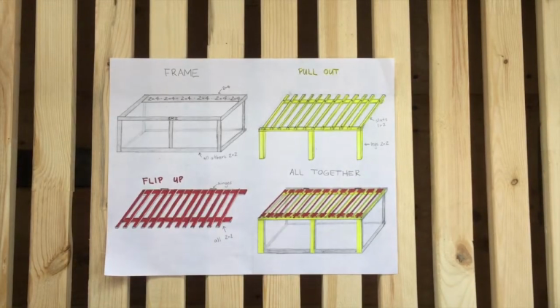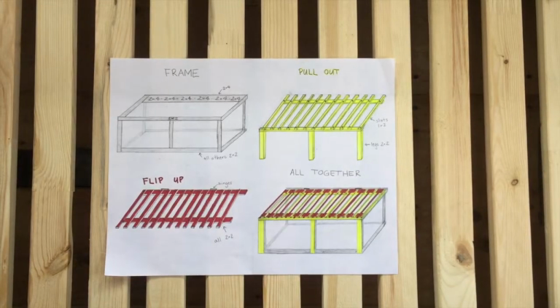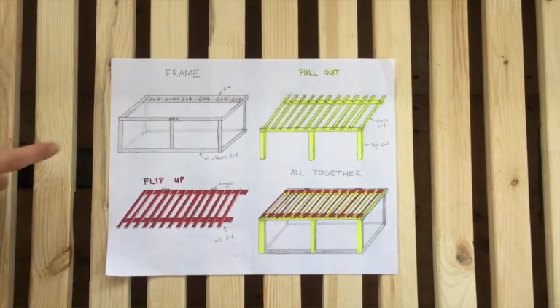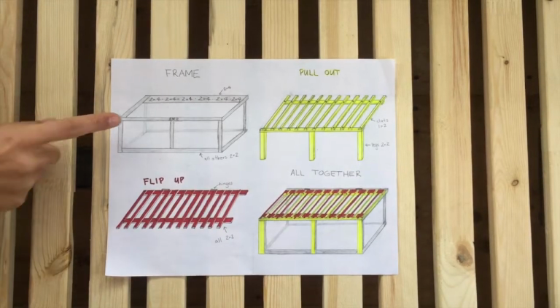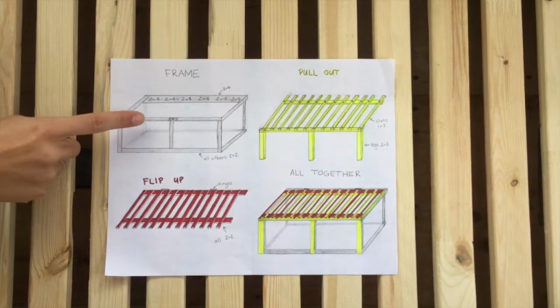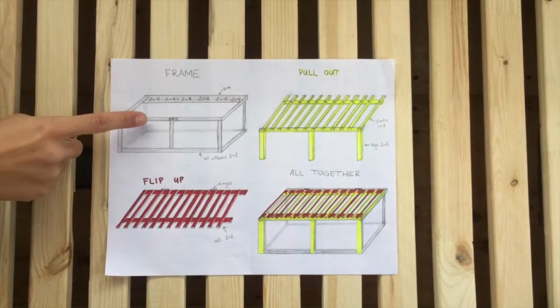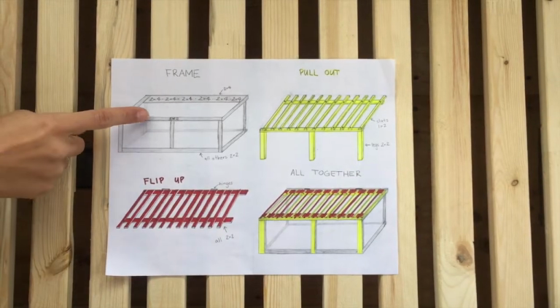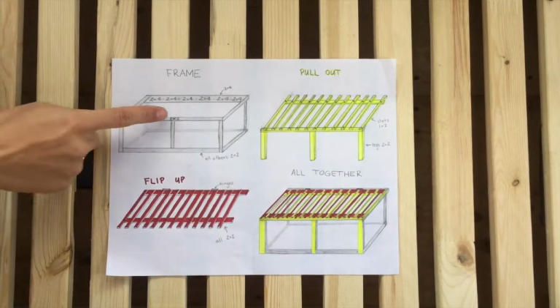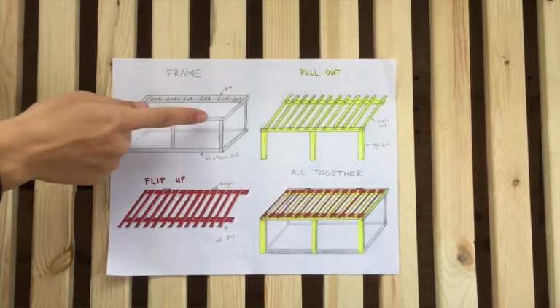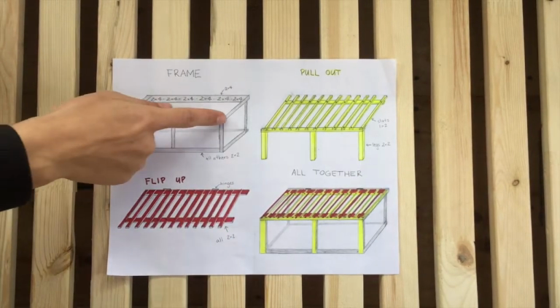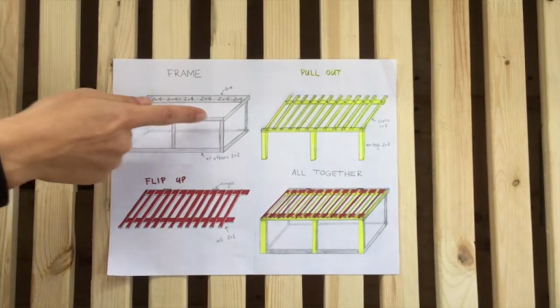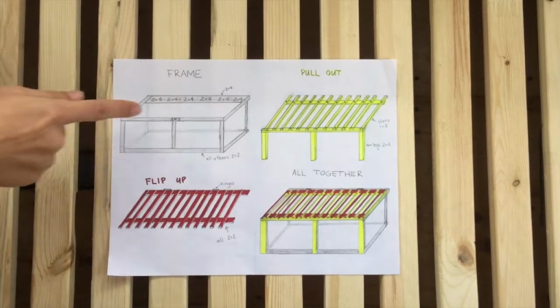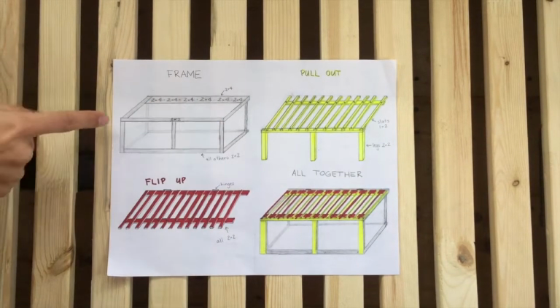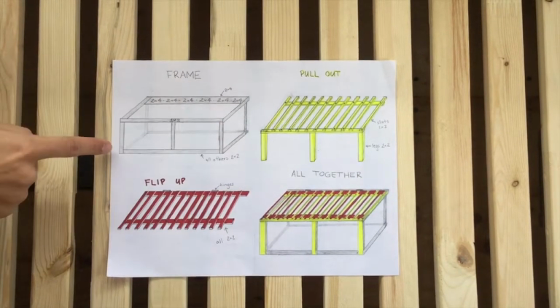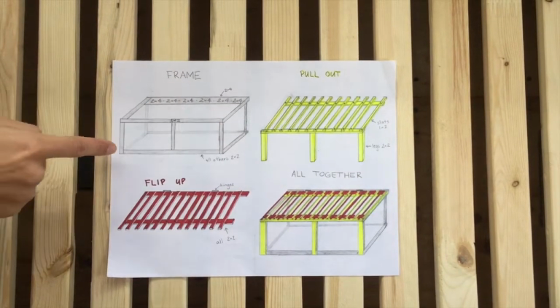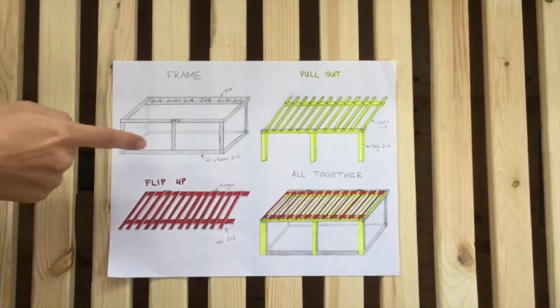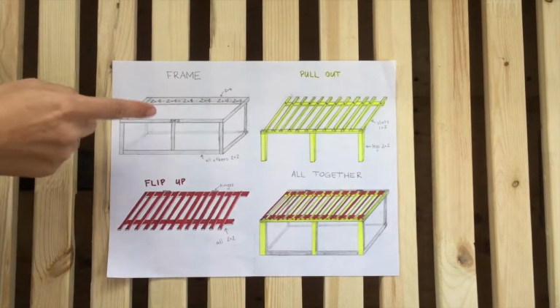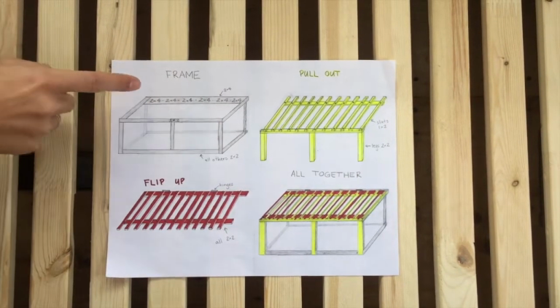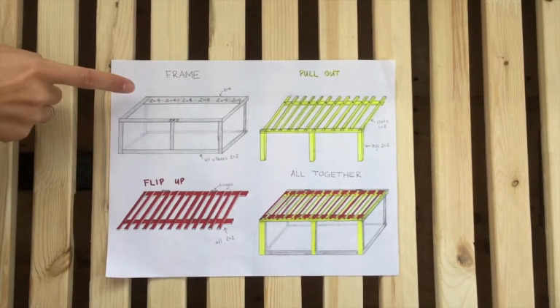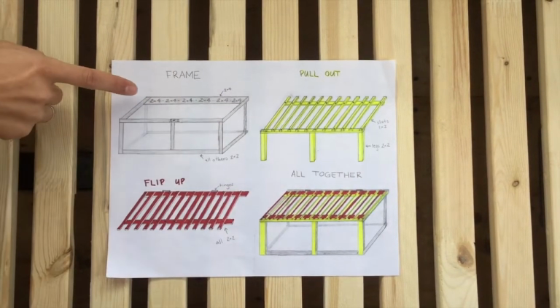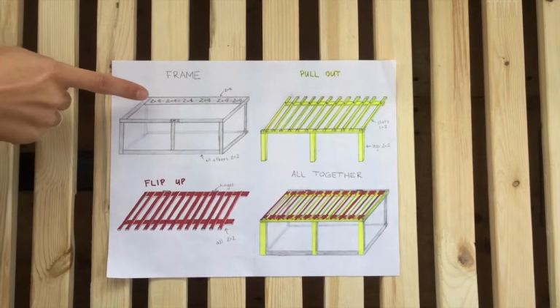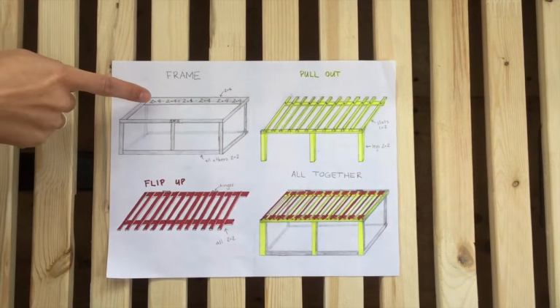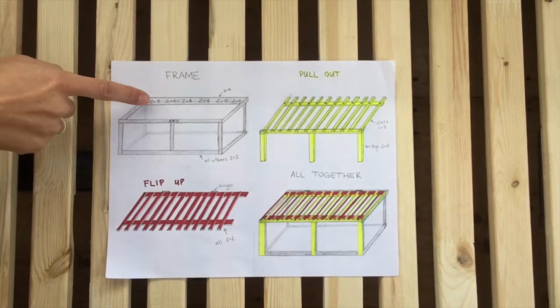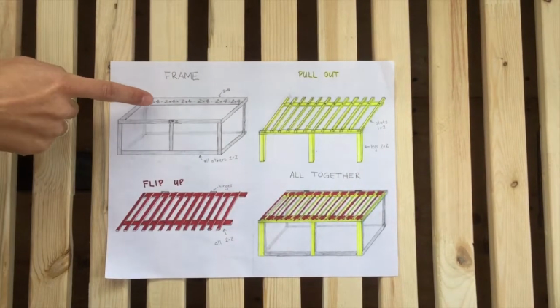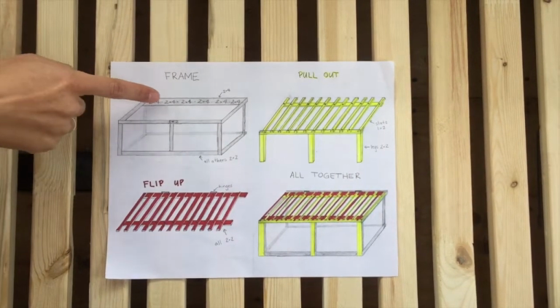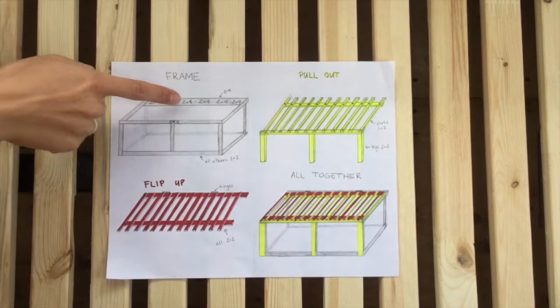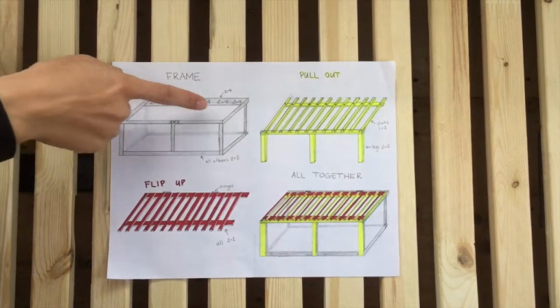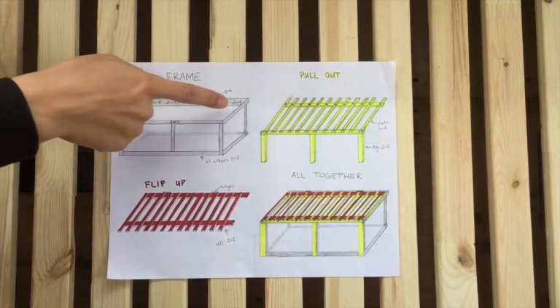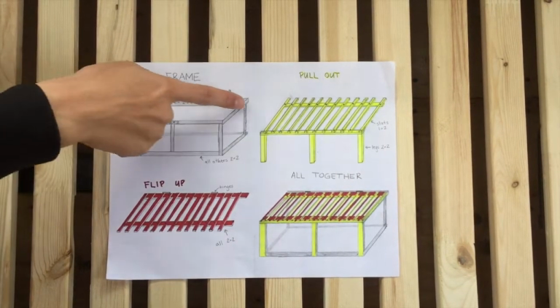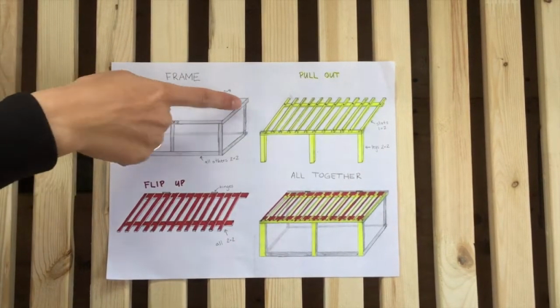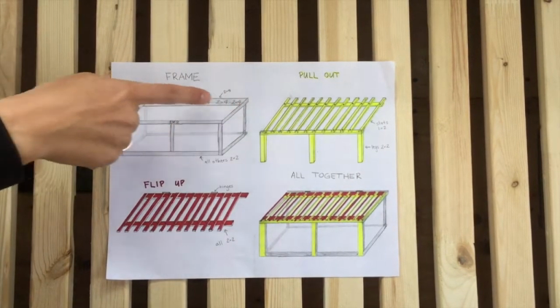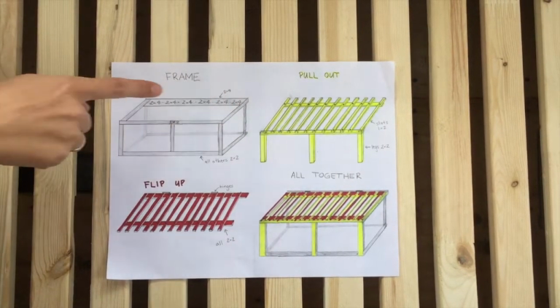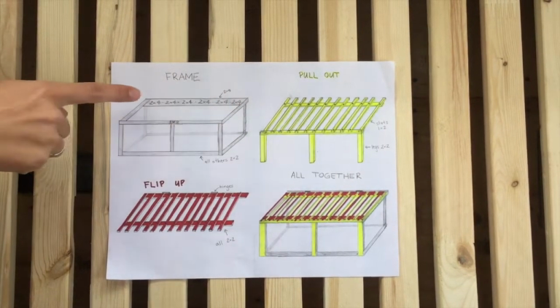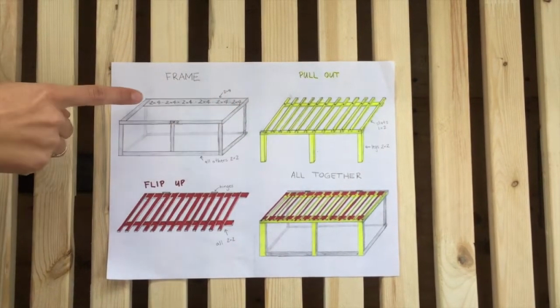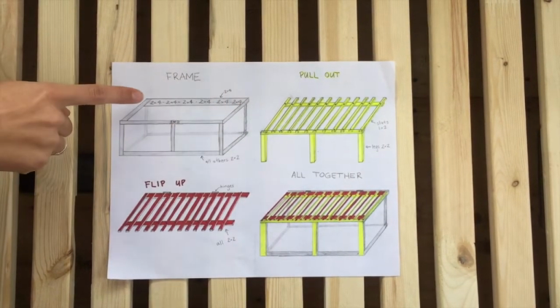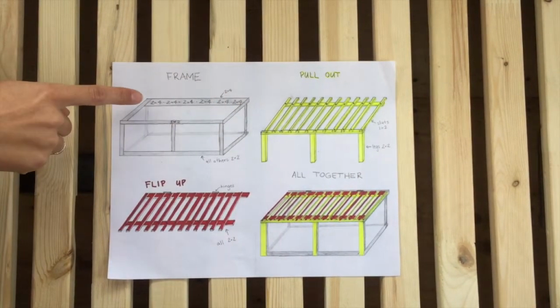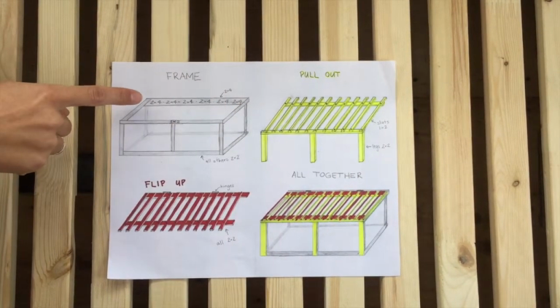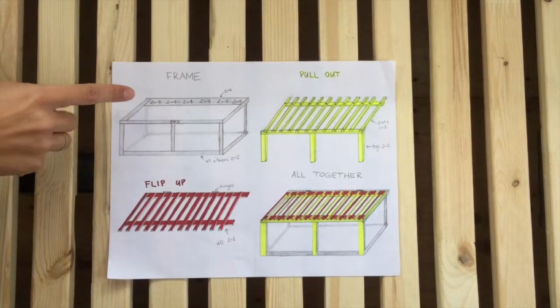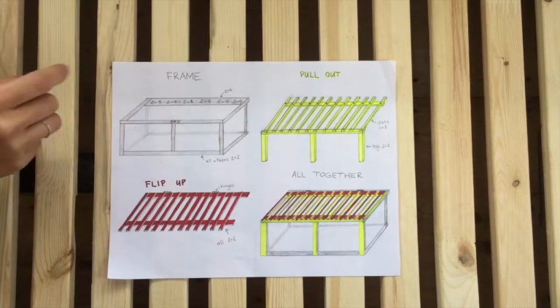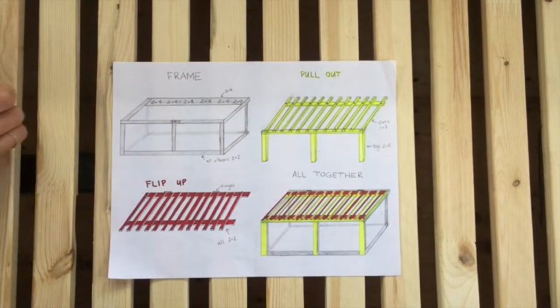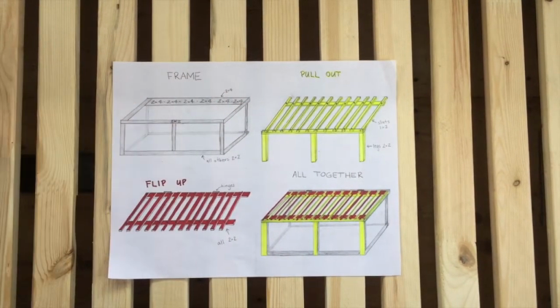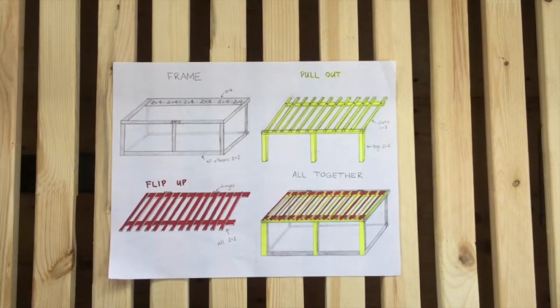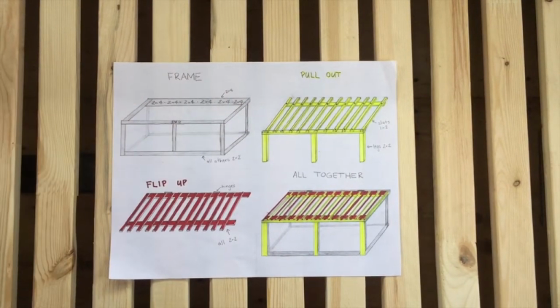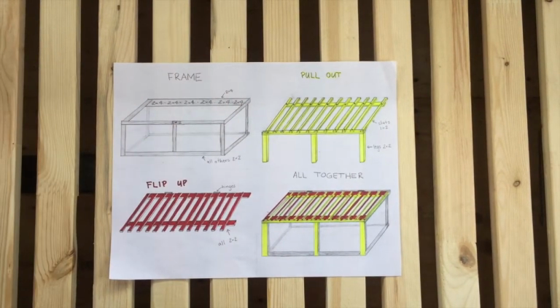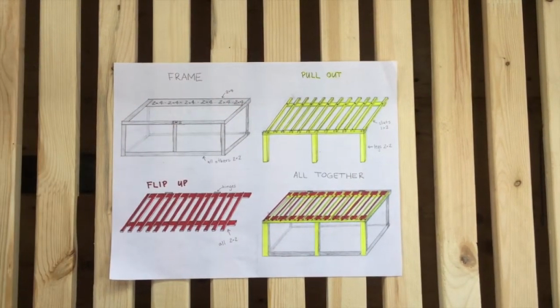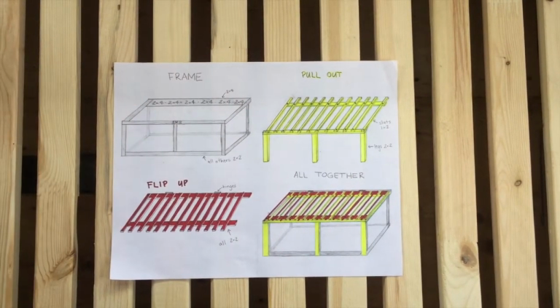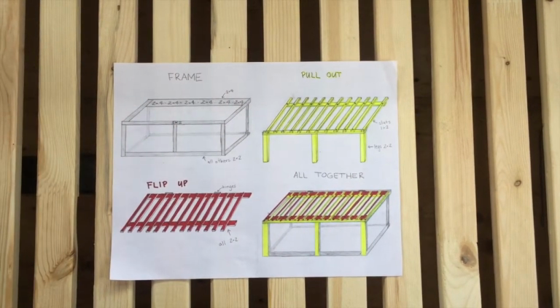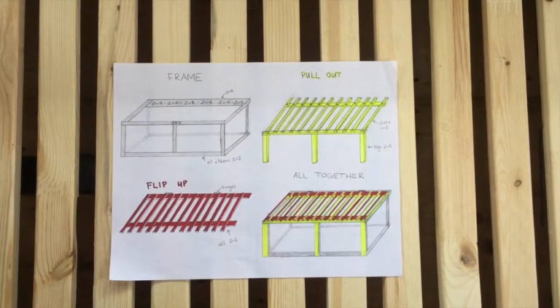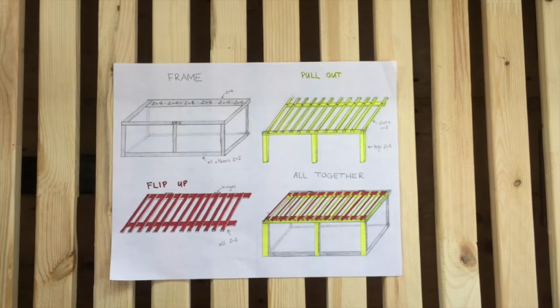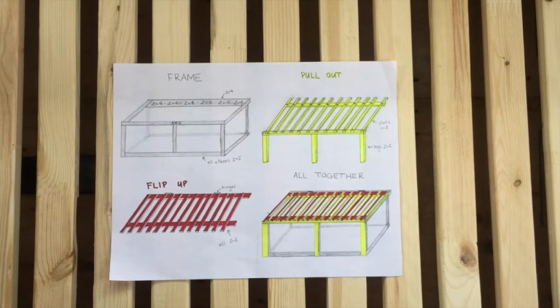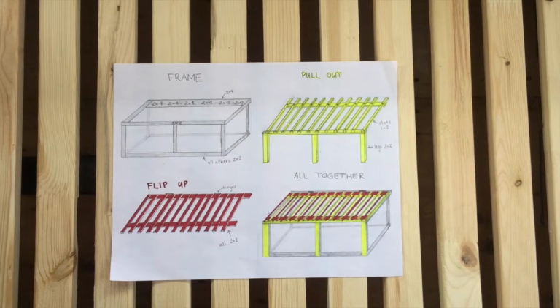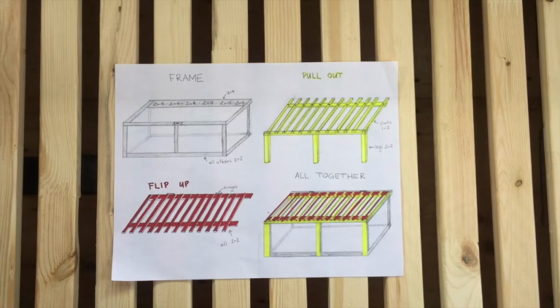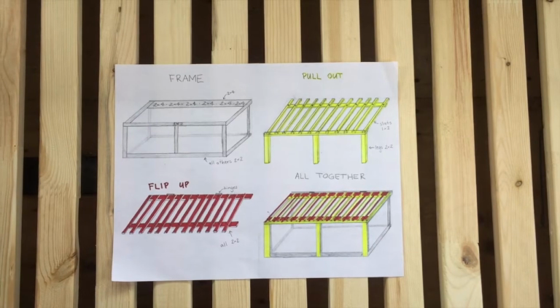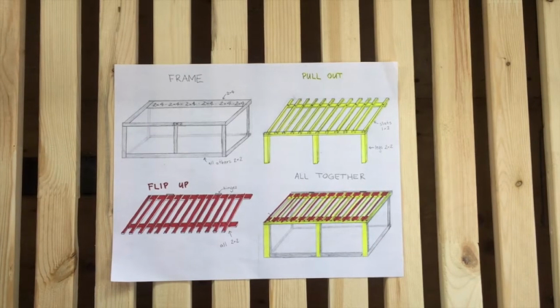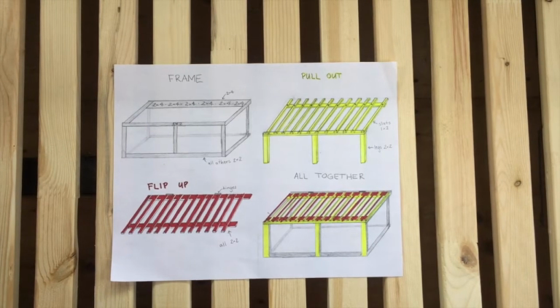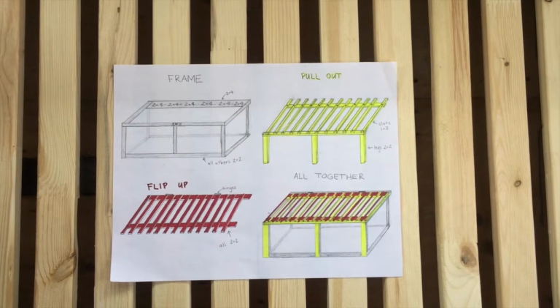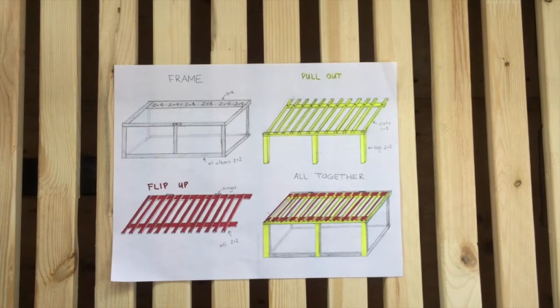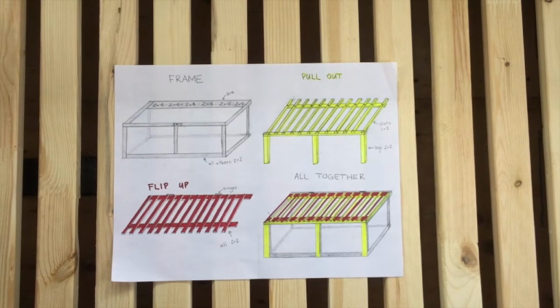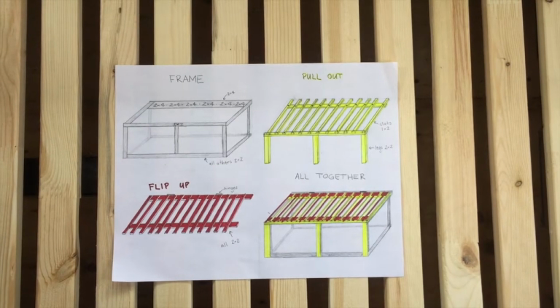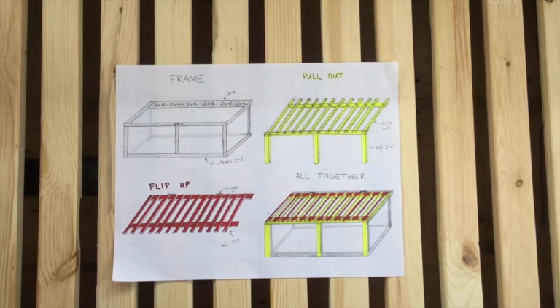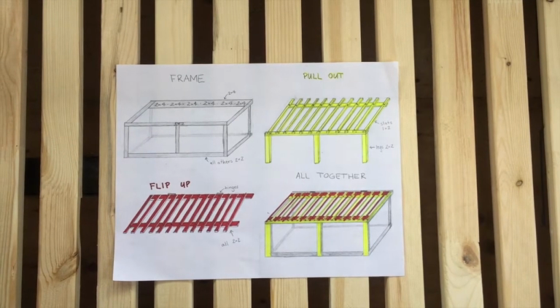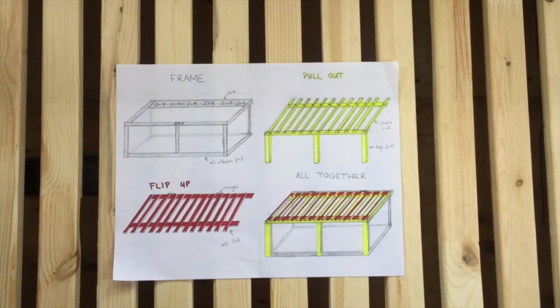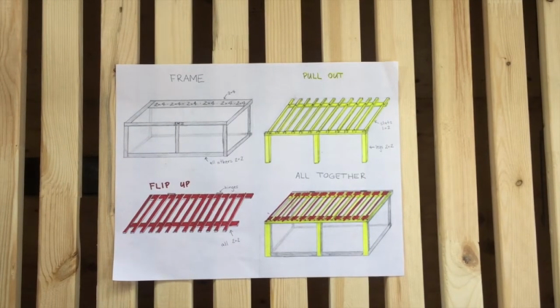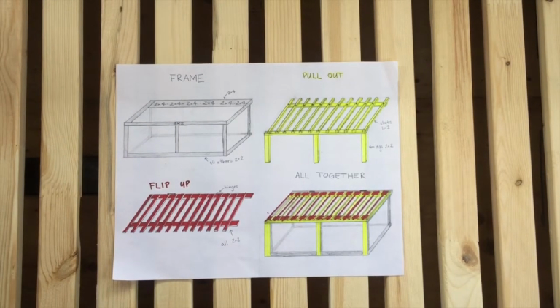The frame is built with 2x2s and then this back piece is built with a 2x4. Other than that, all you'll need is two and a half inch screws.